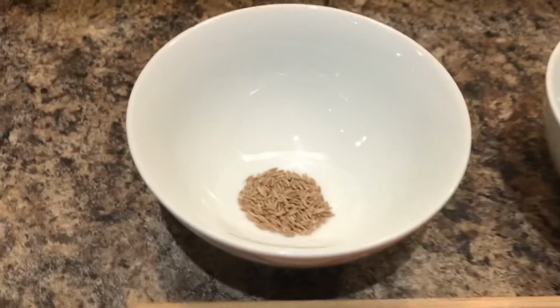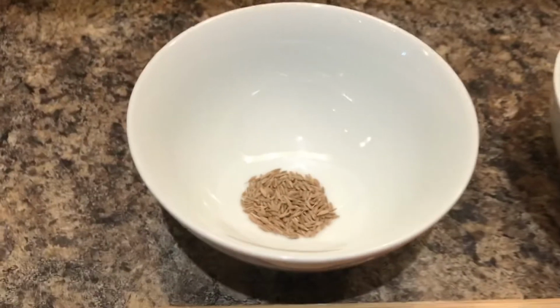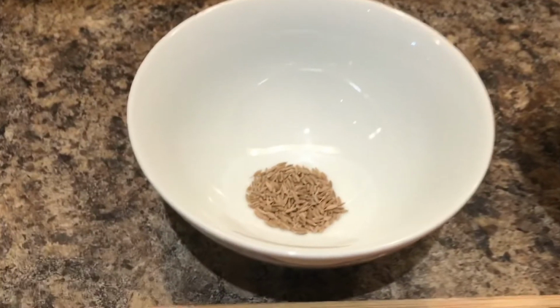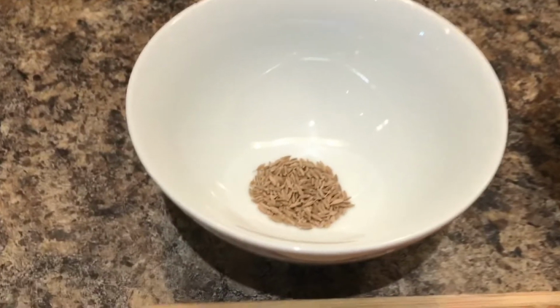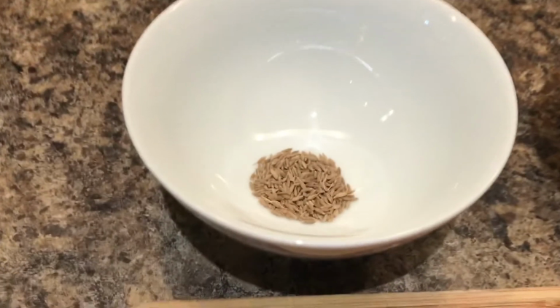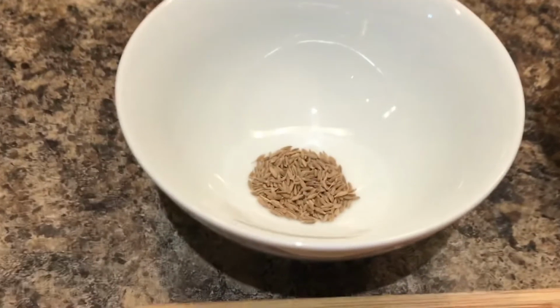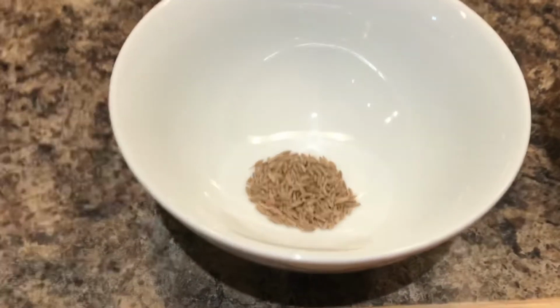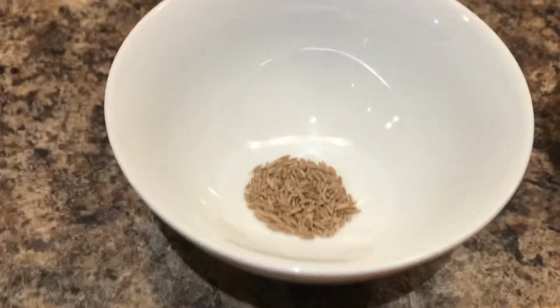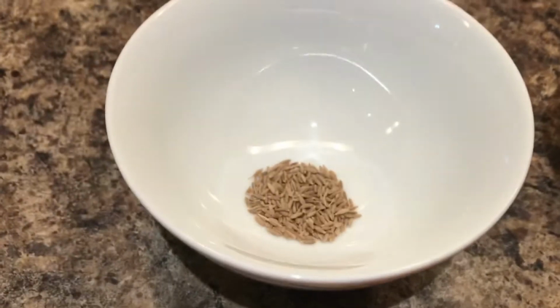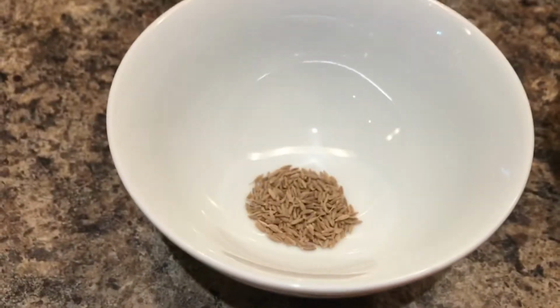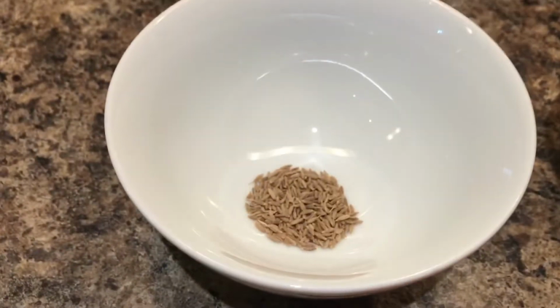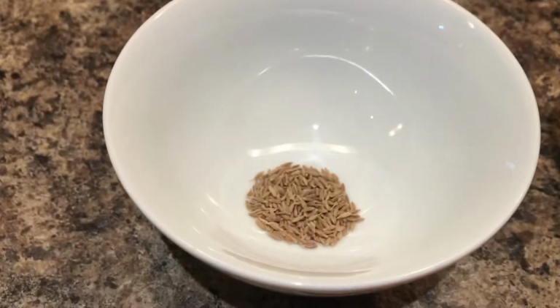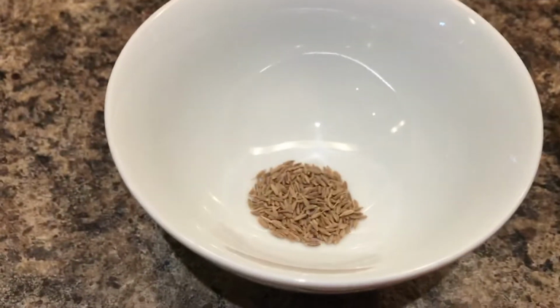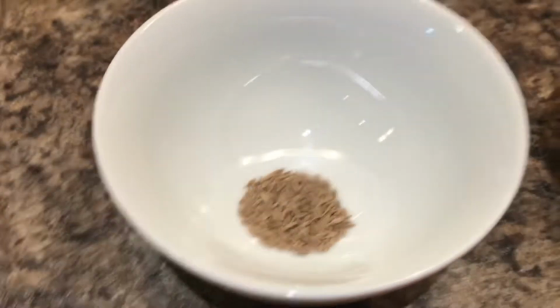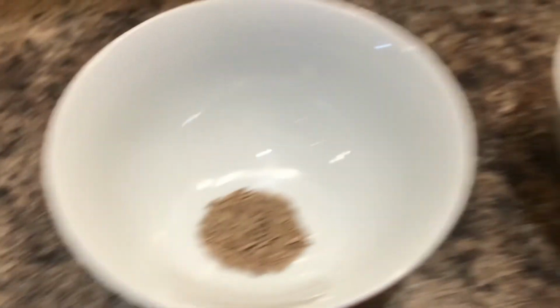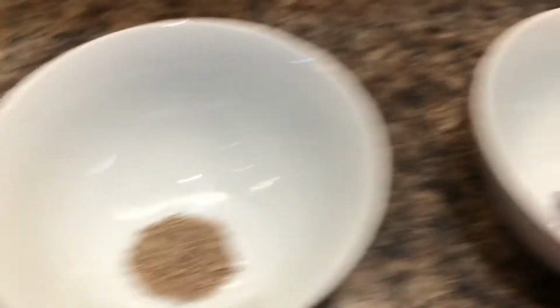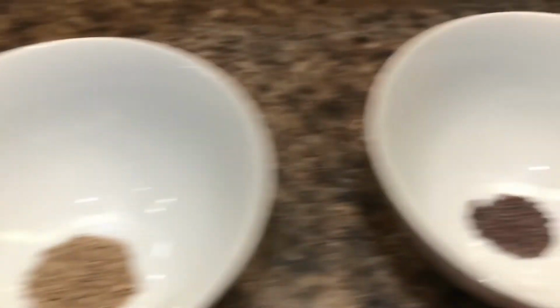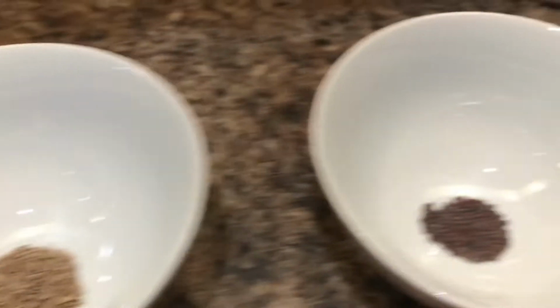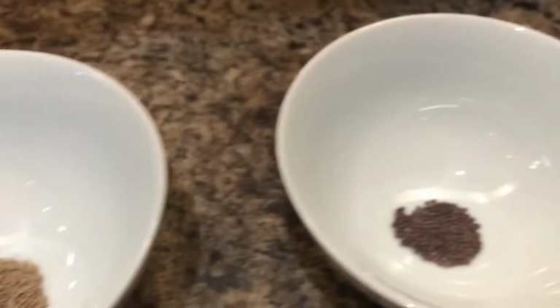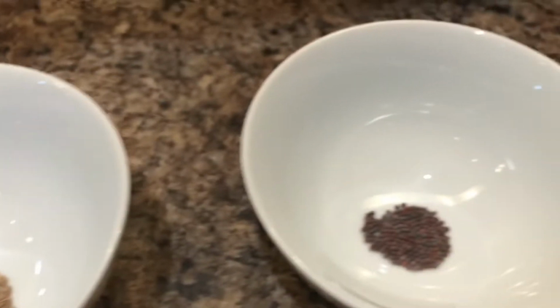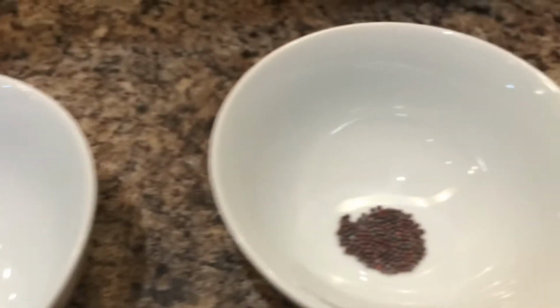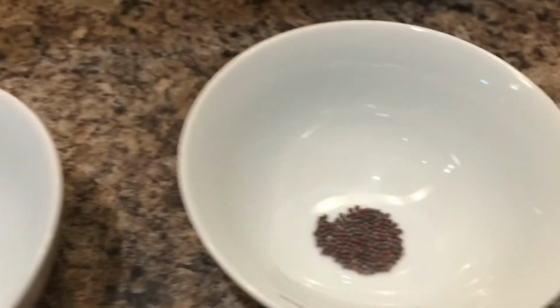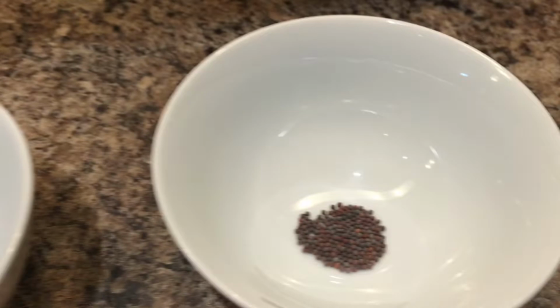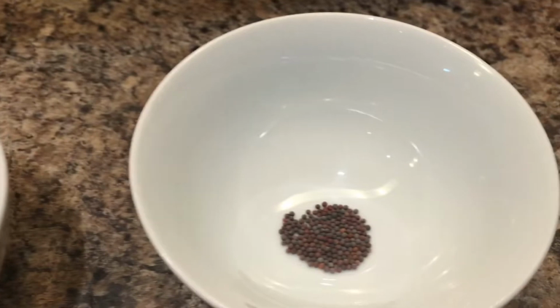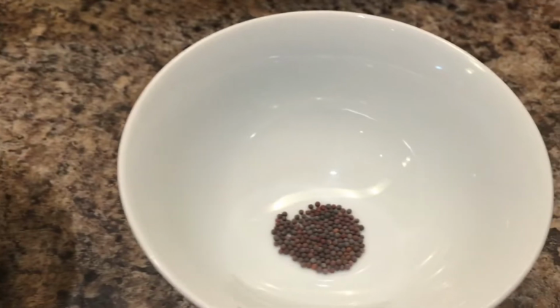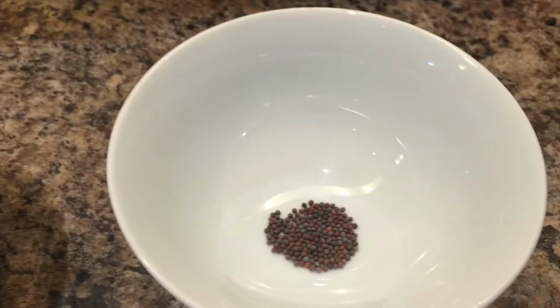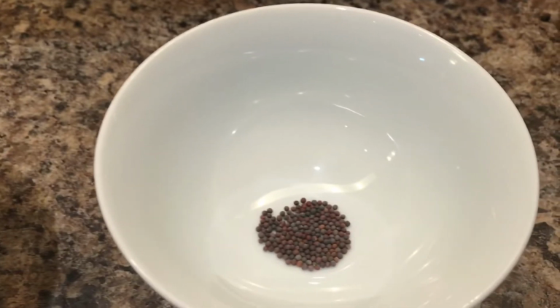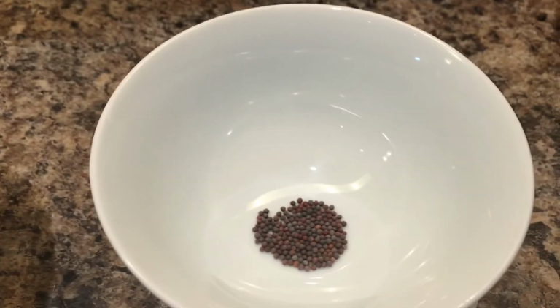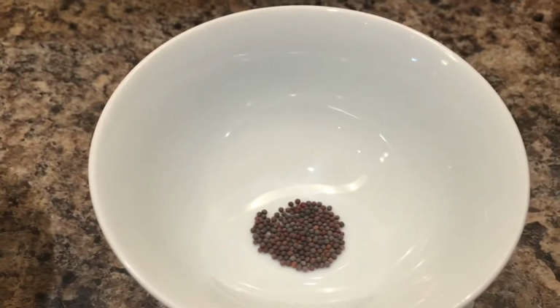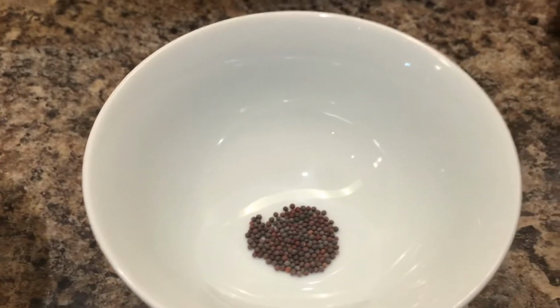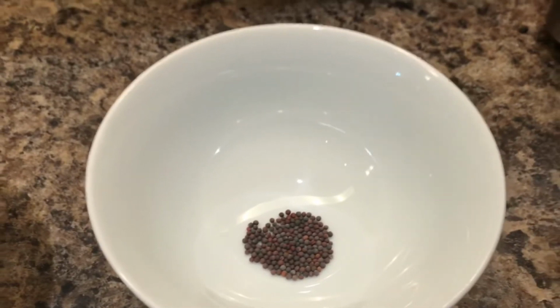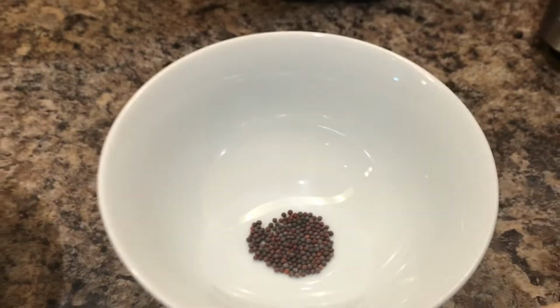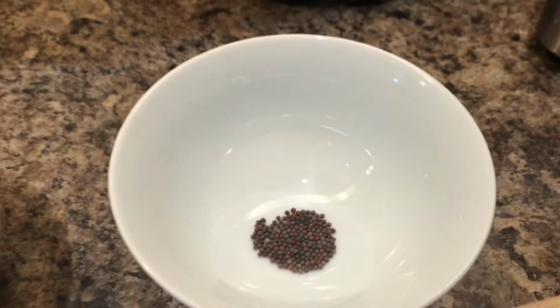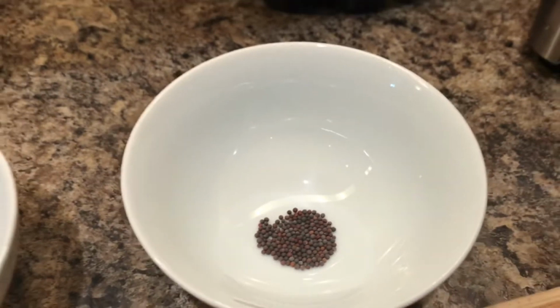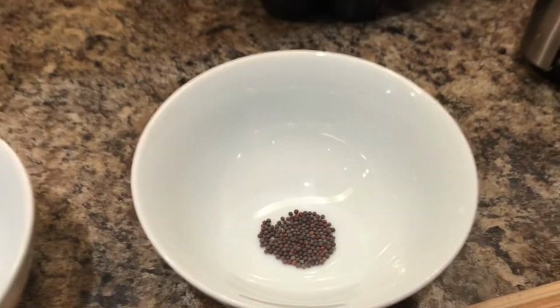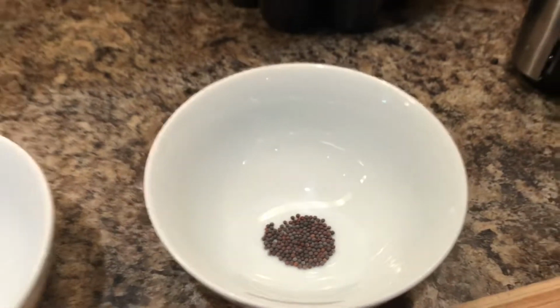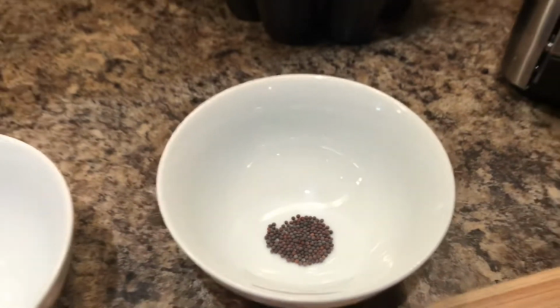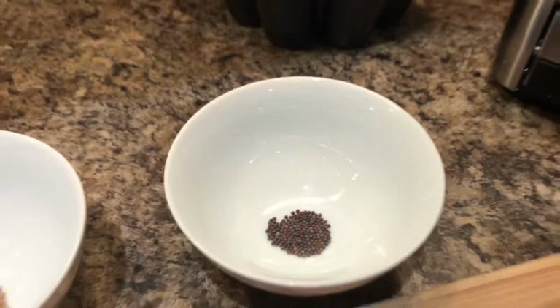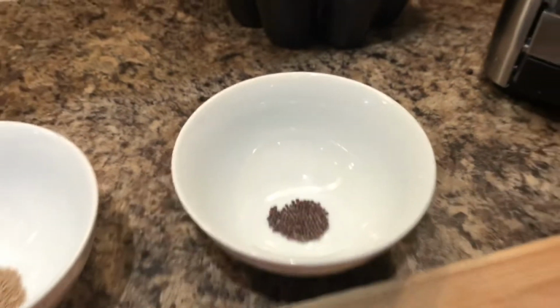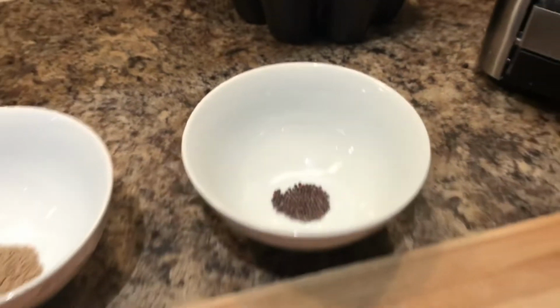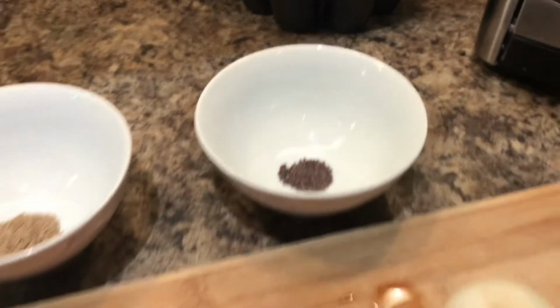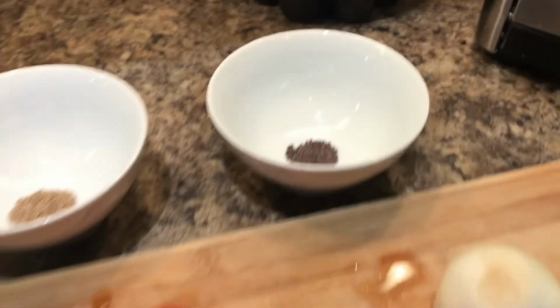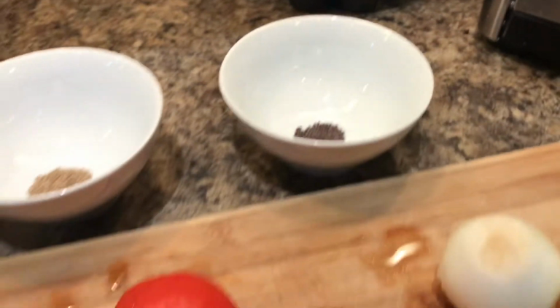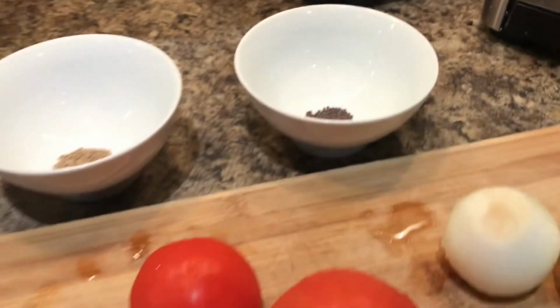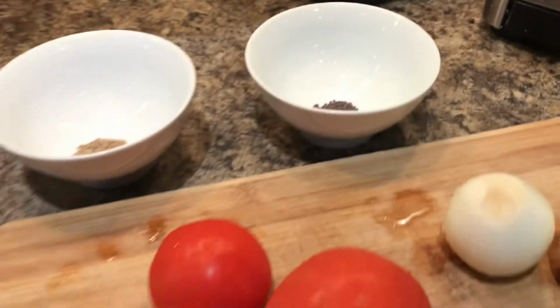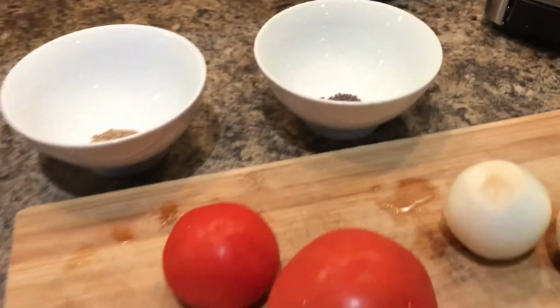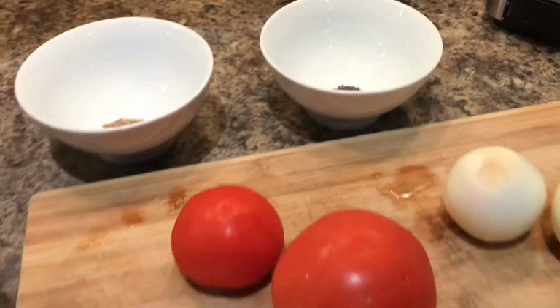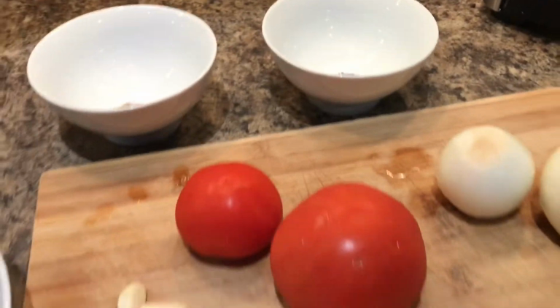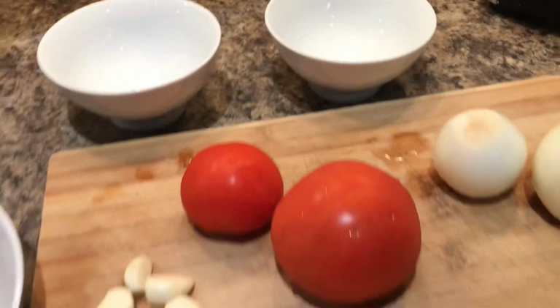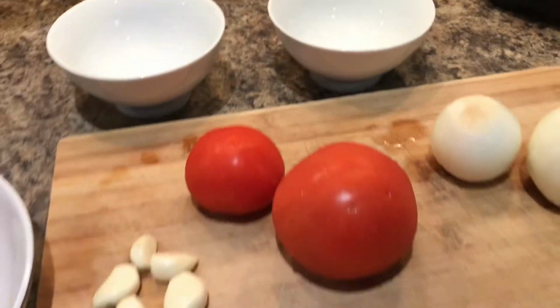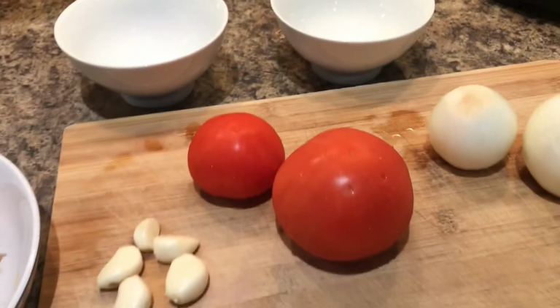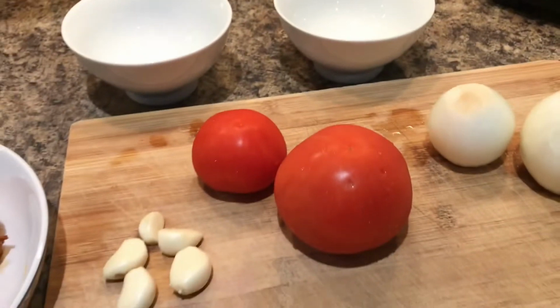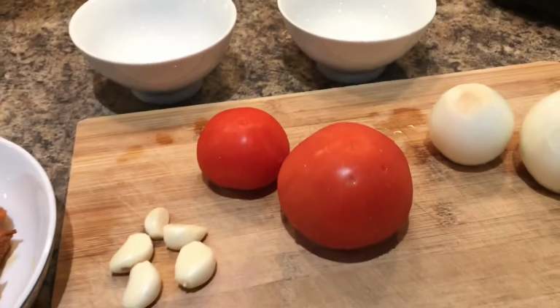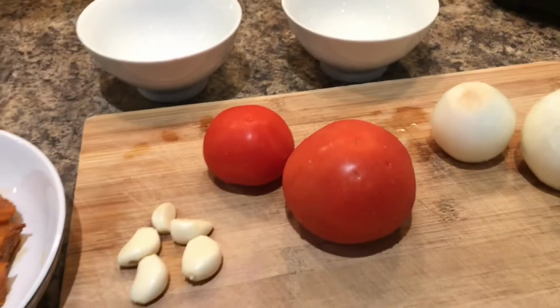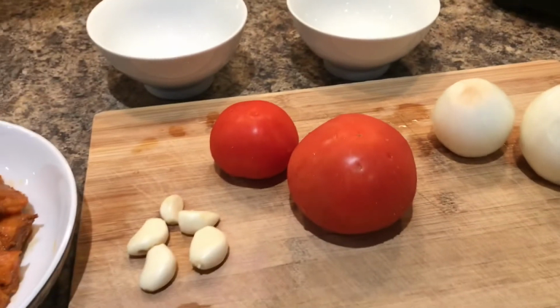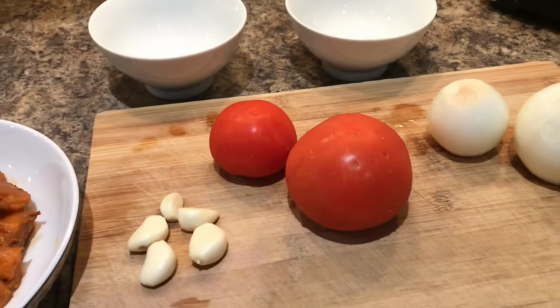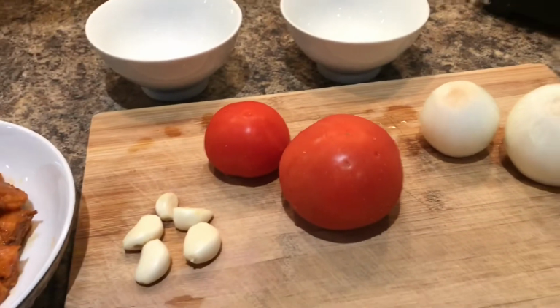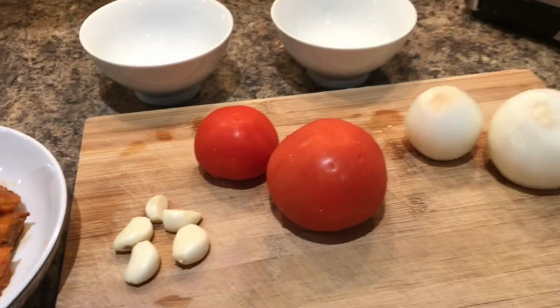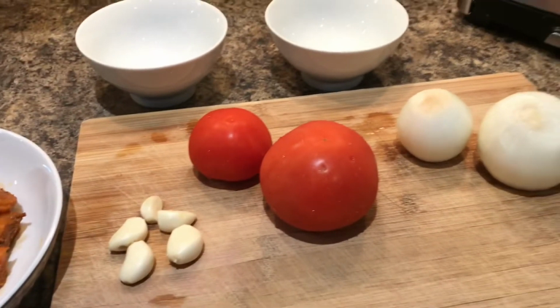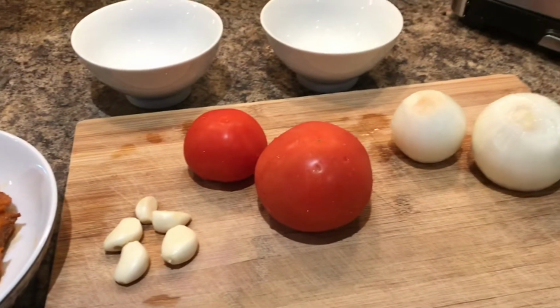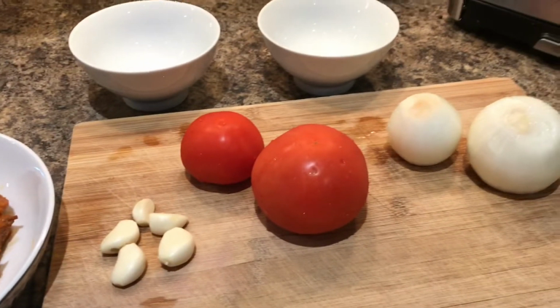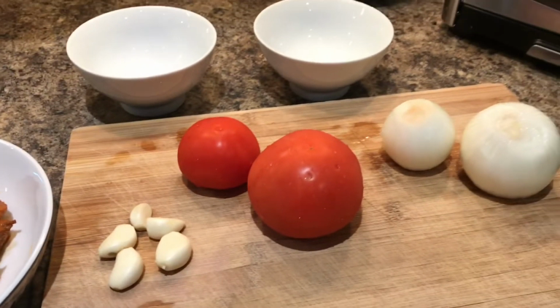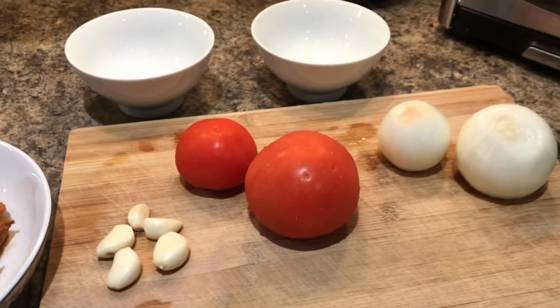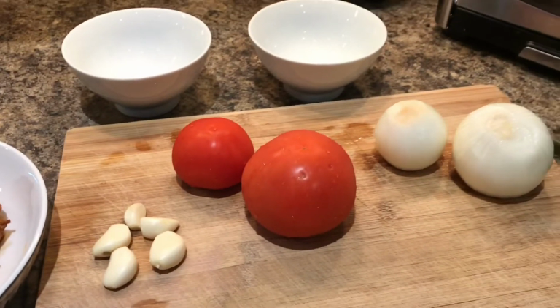I am going to use cumin seeds and mustard seeds. You can also use curry leaves.